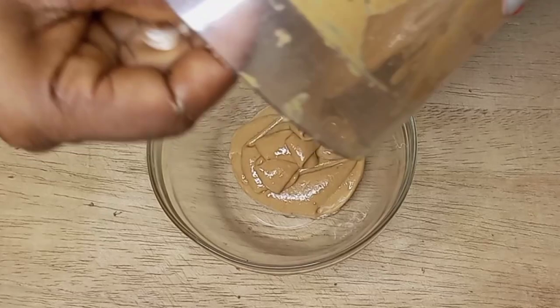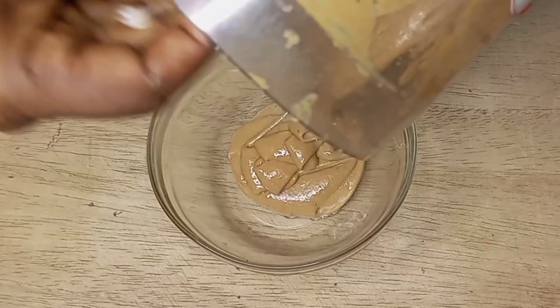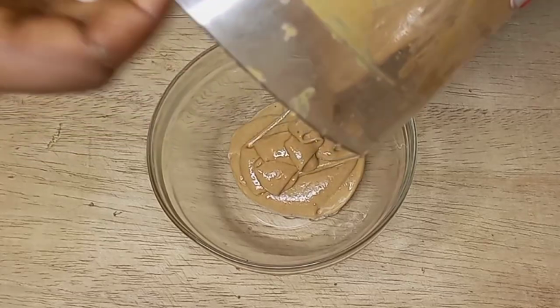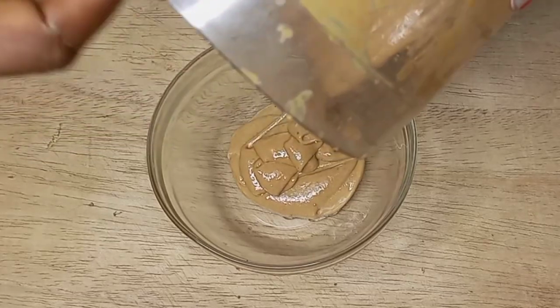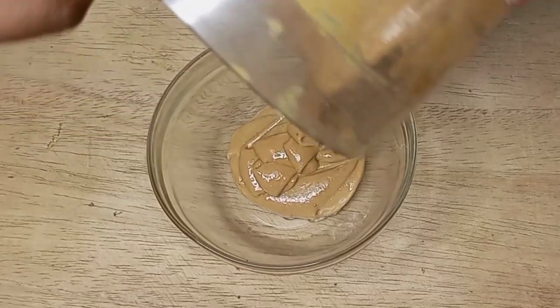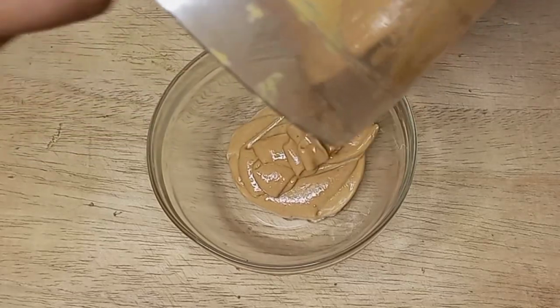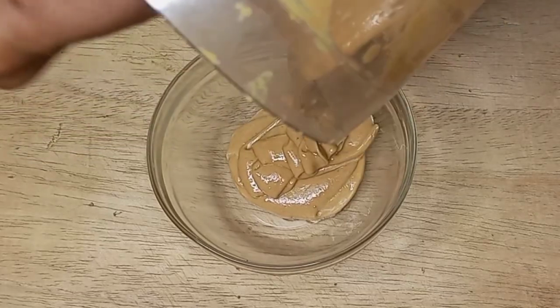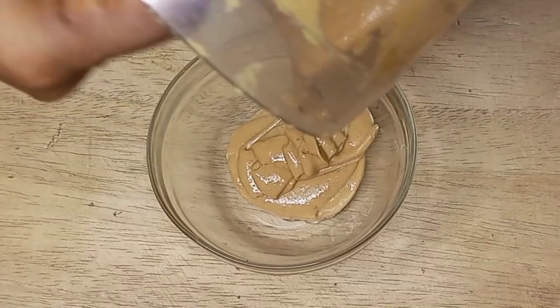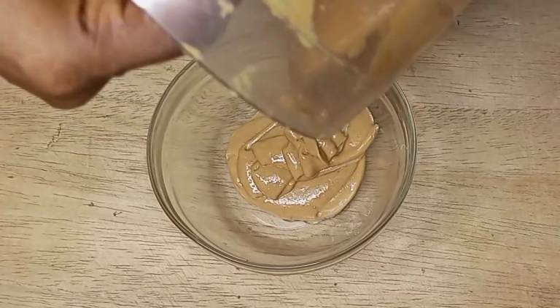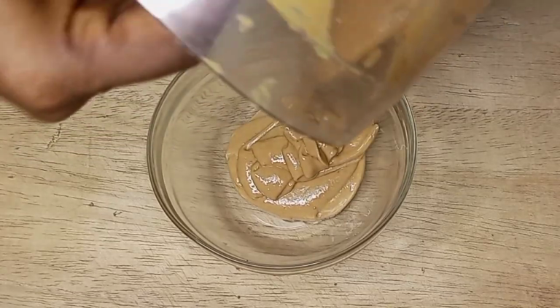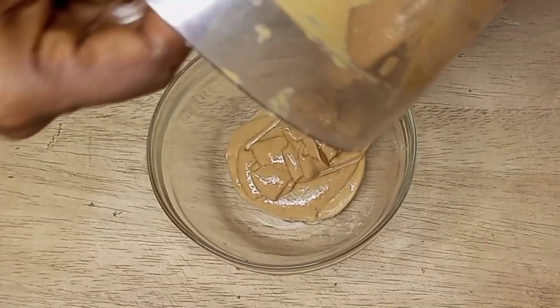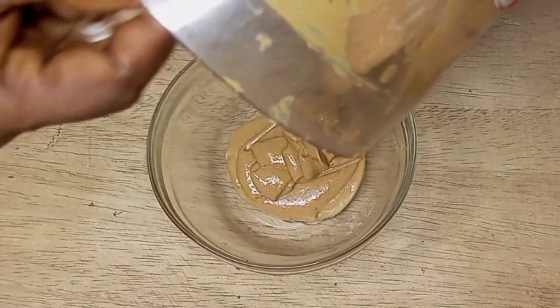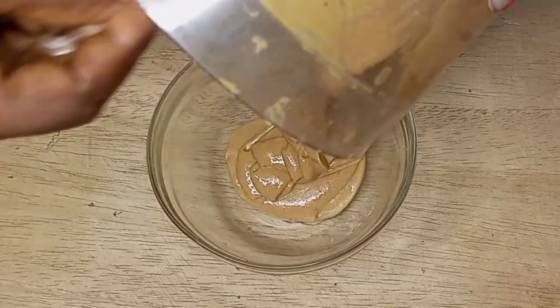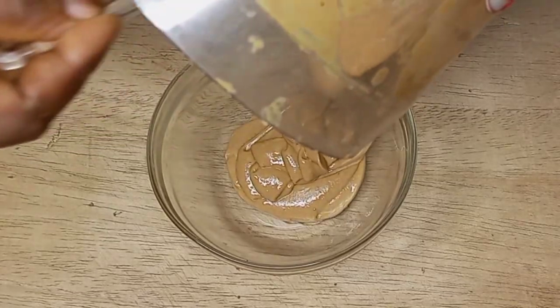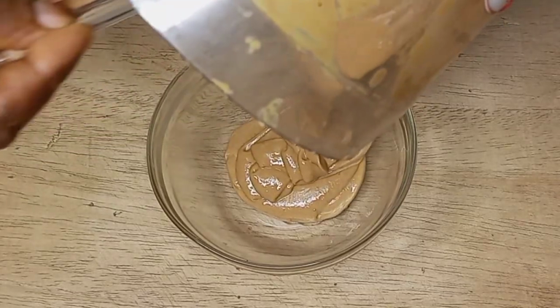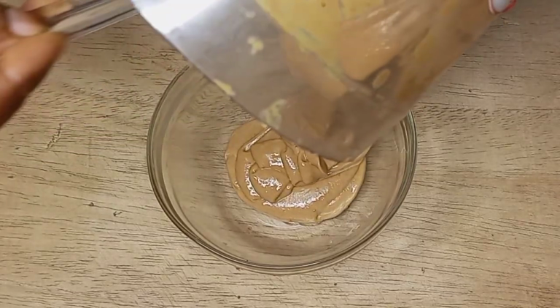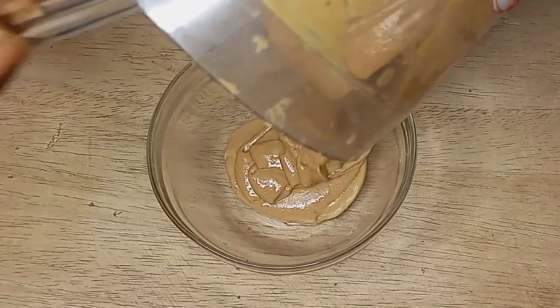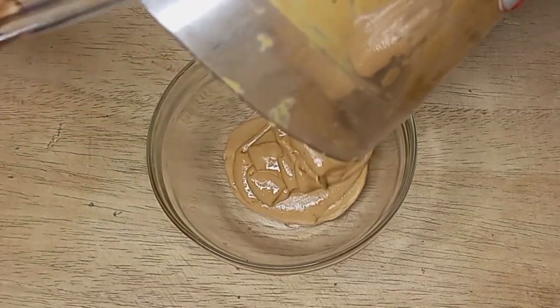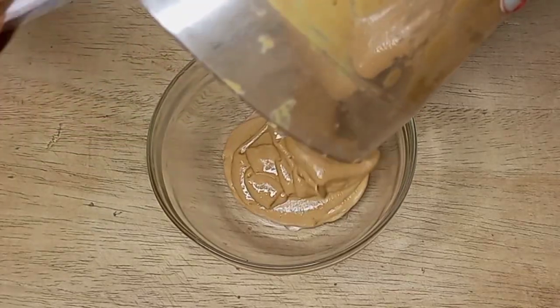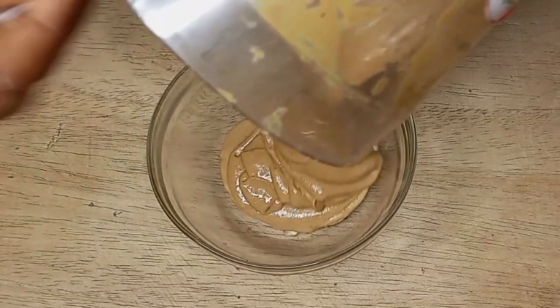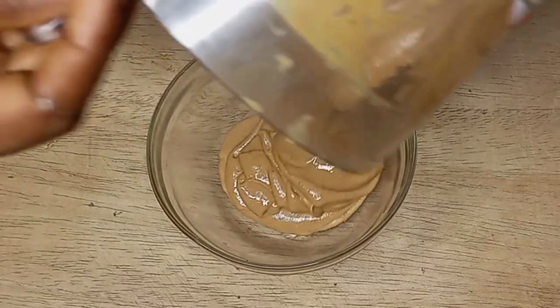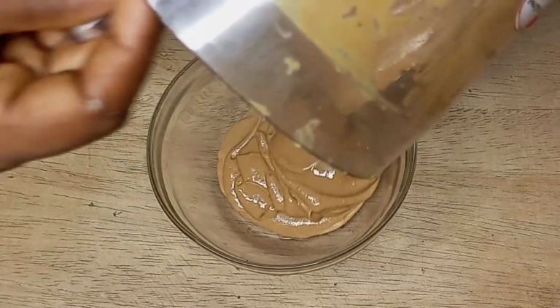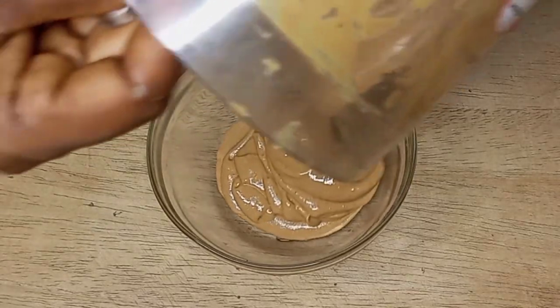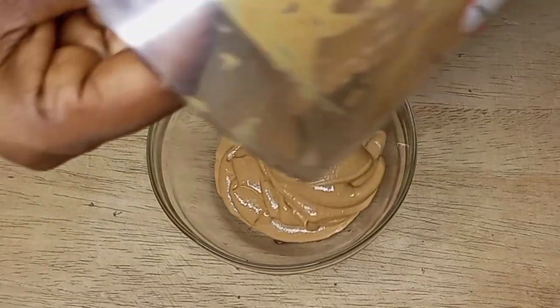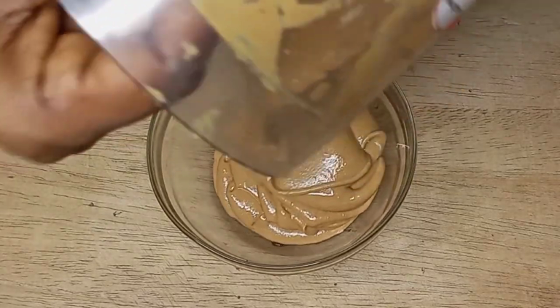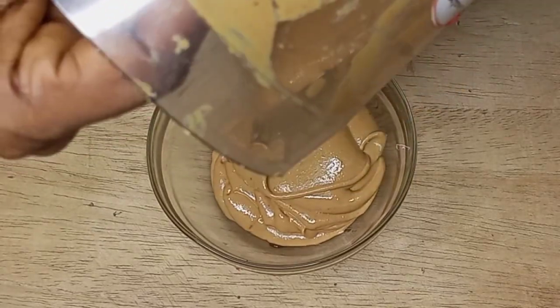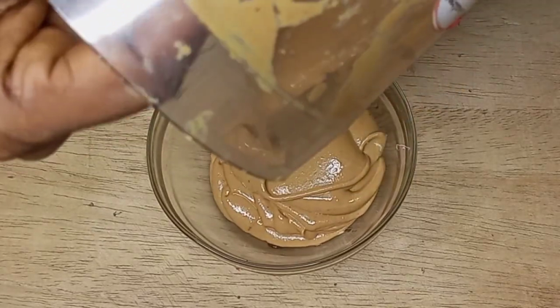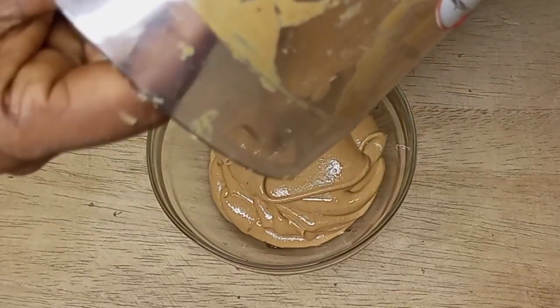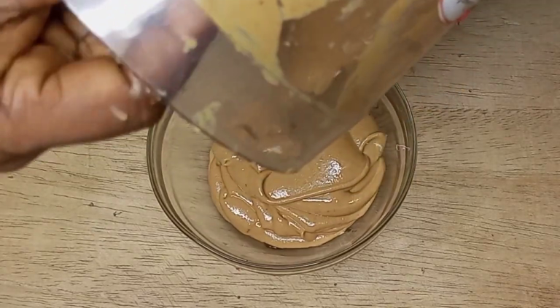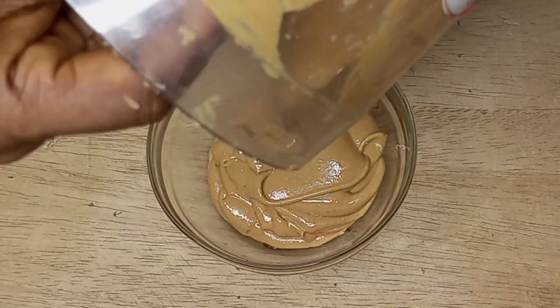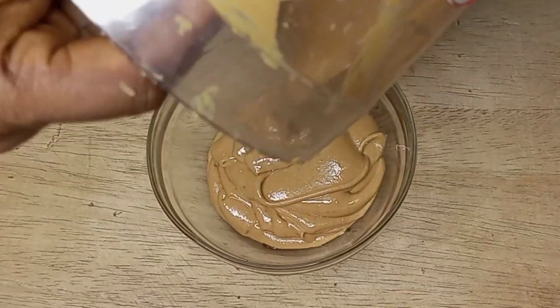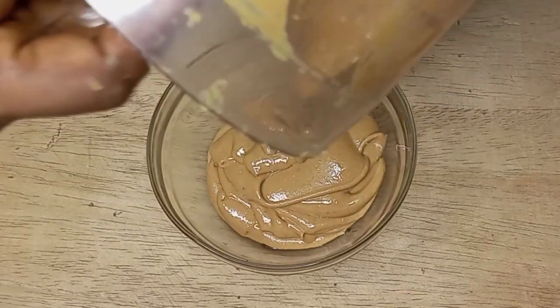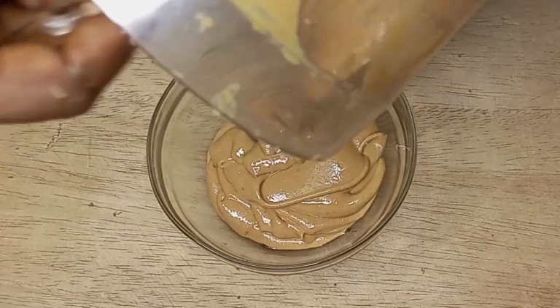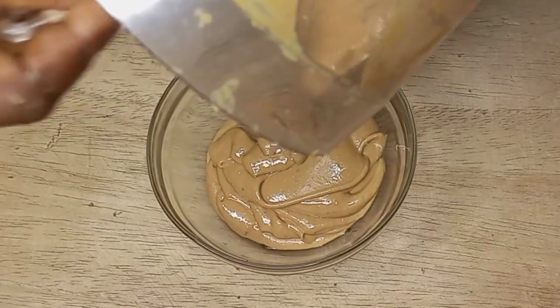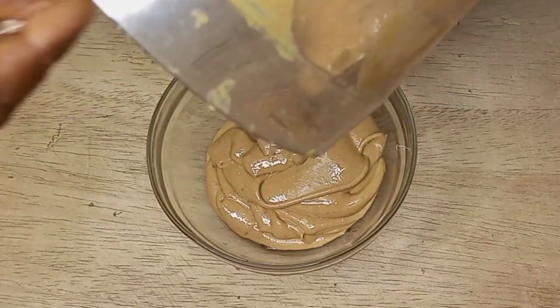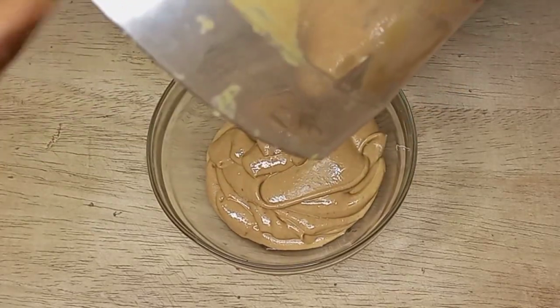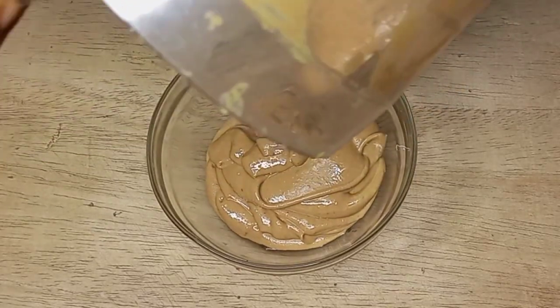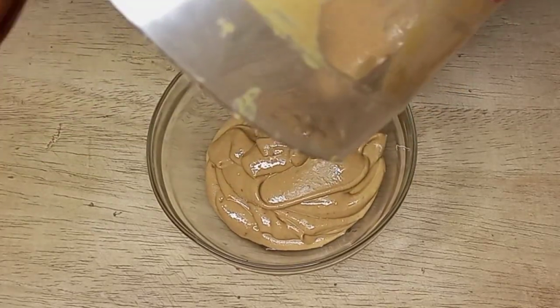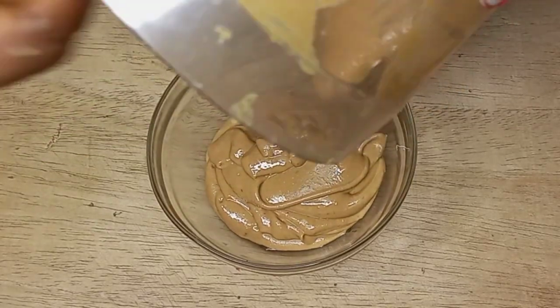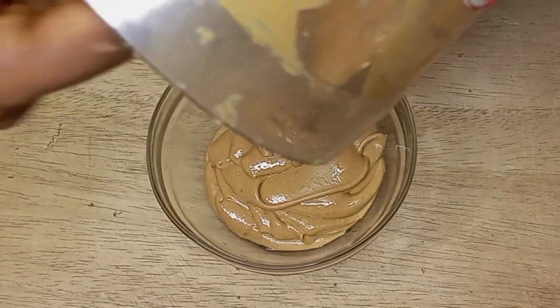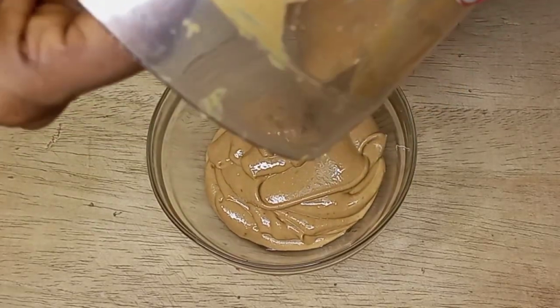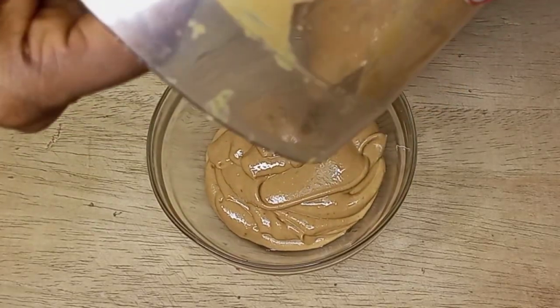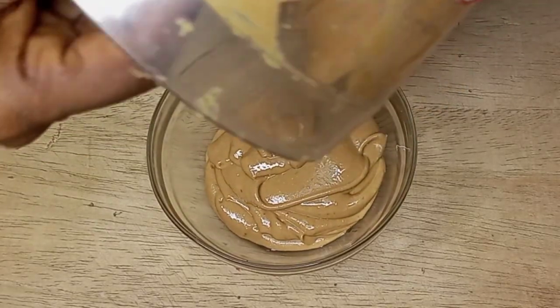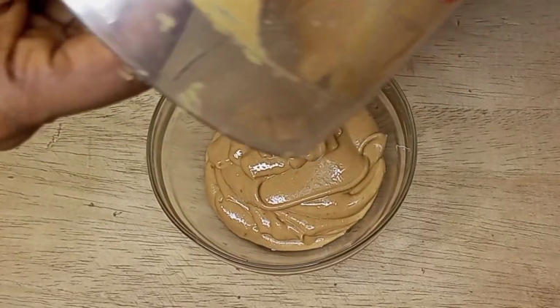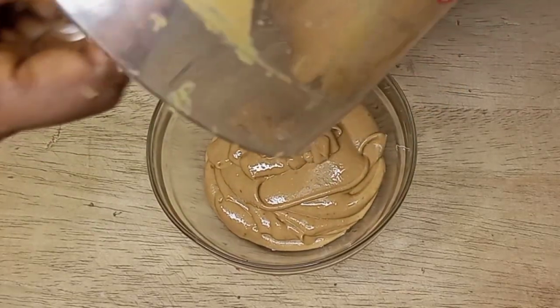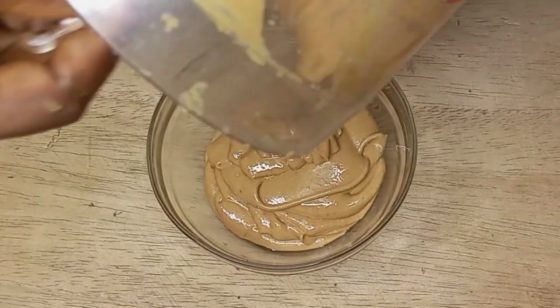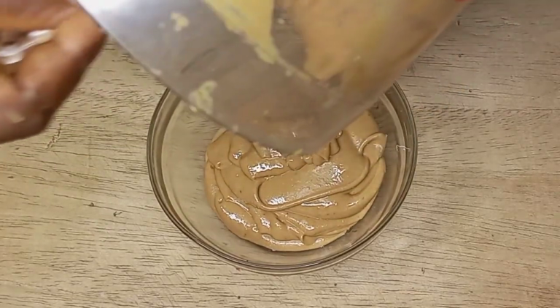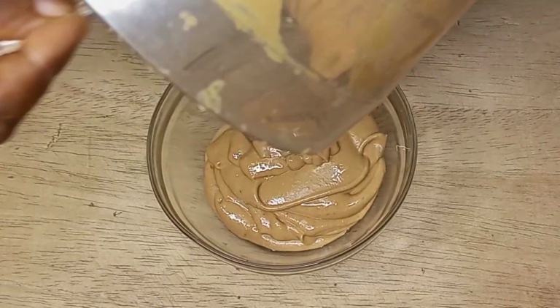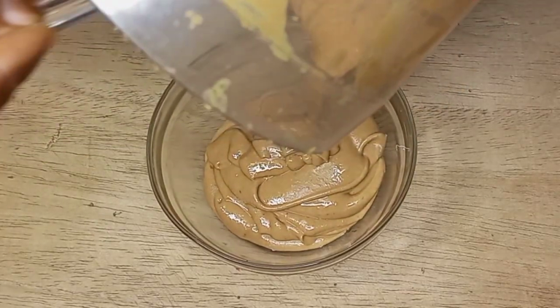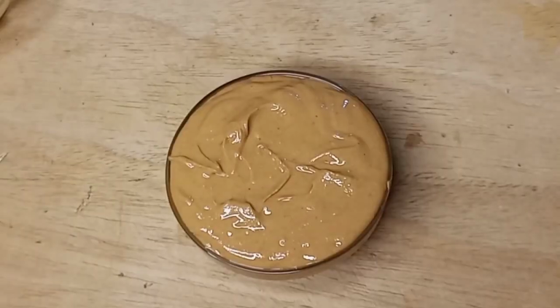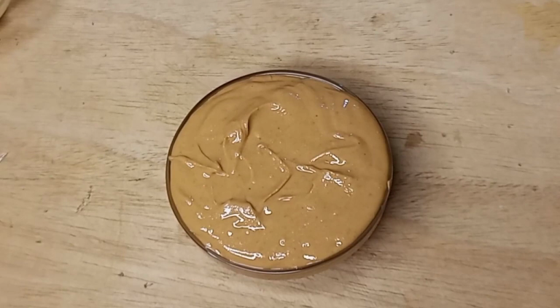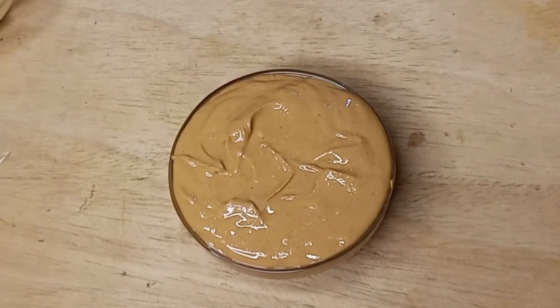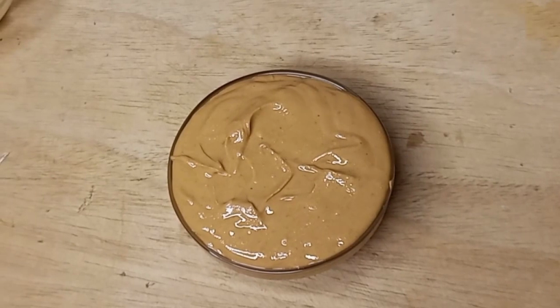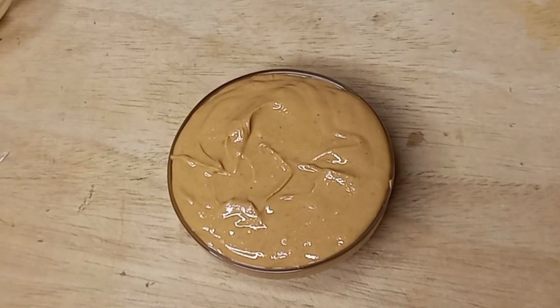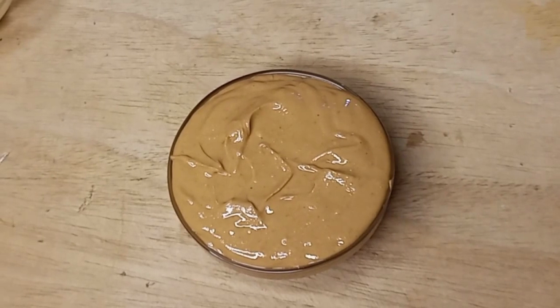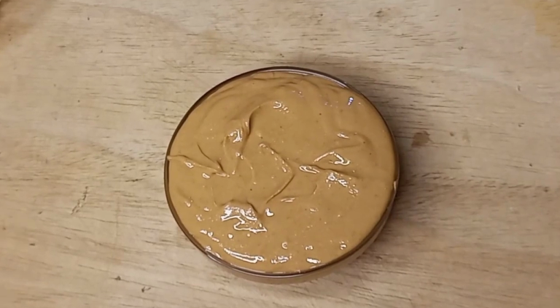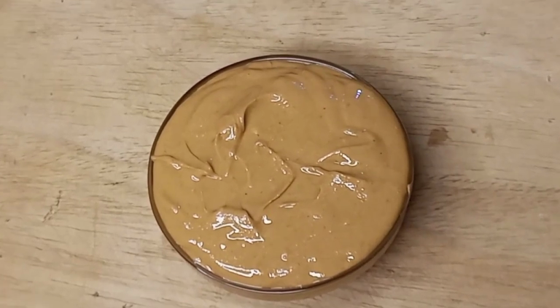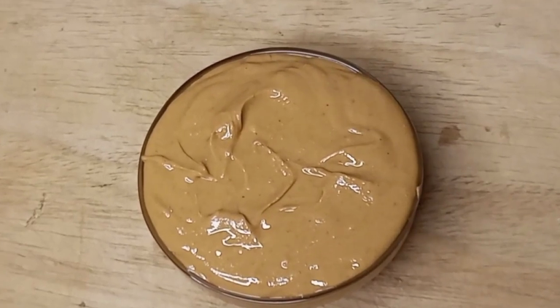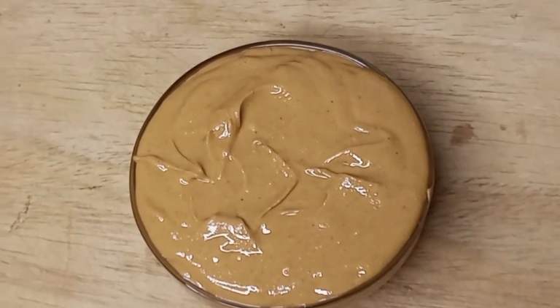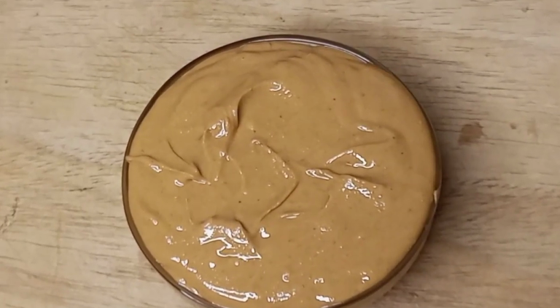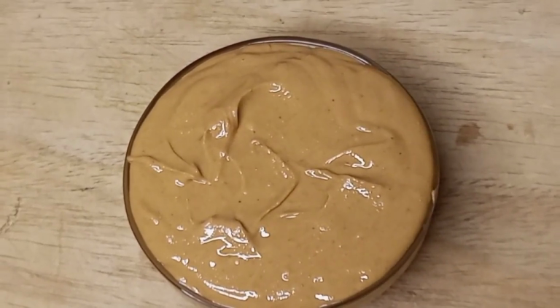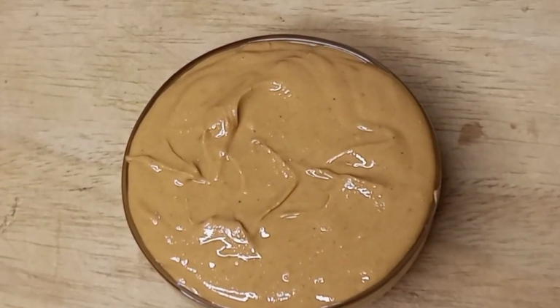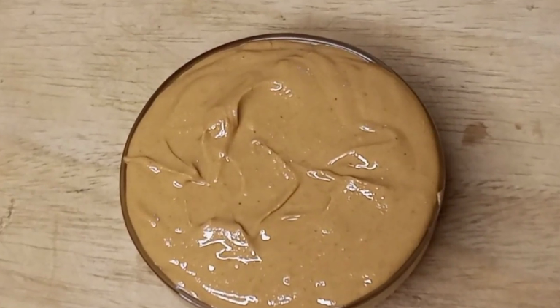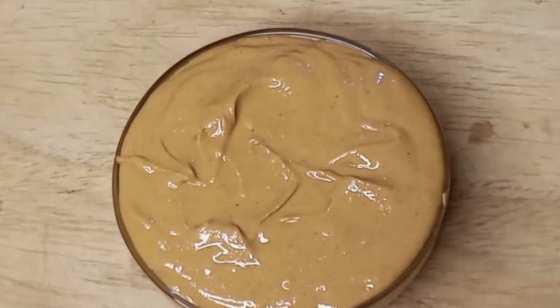In this video I will be sharing with you the easiest and simplest way for you to make your own peanut butter at home.